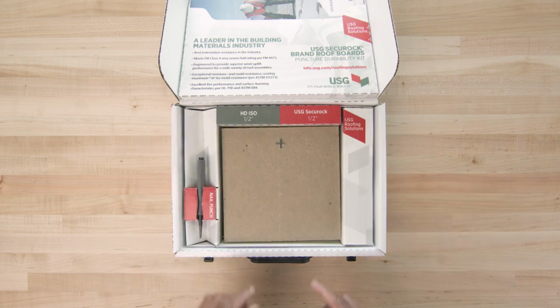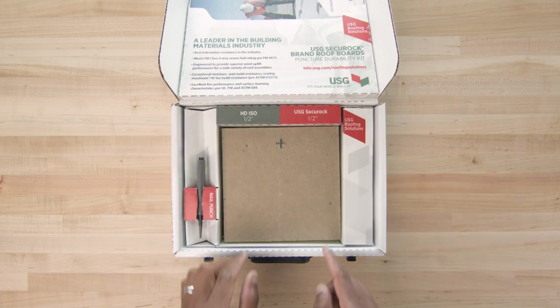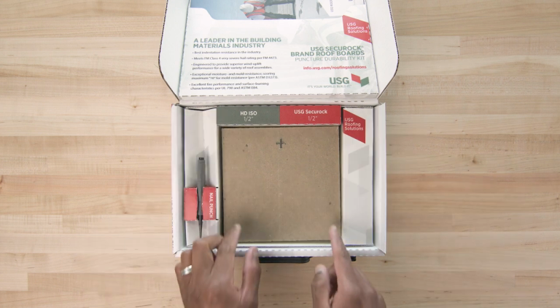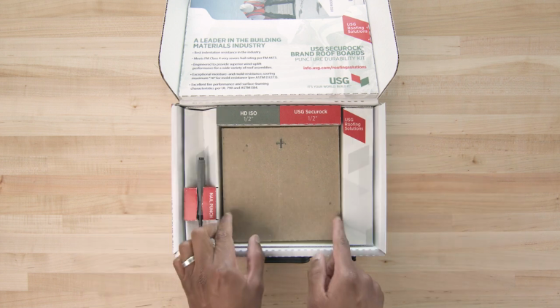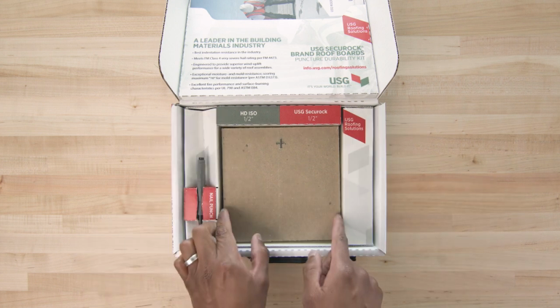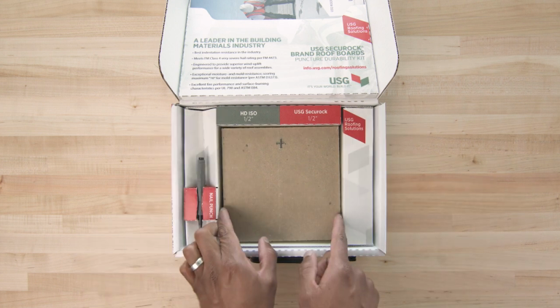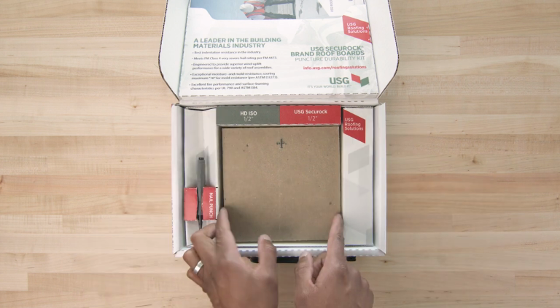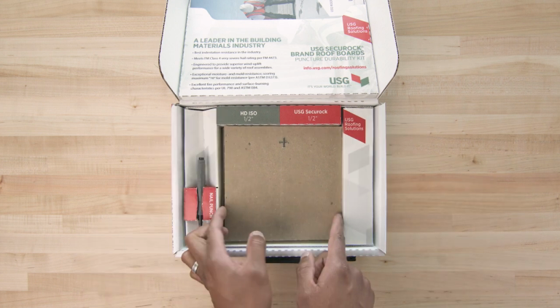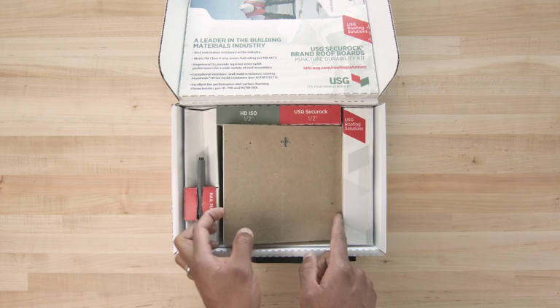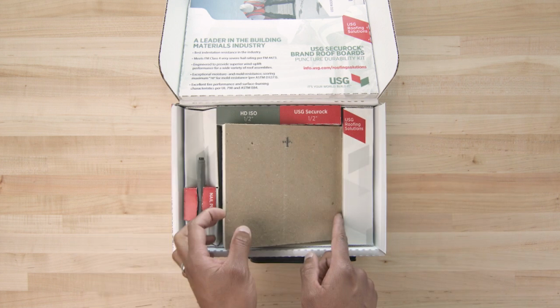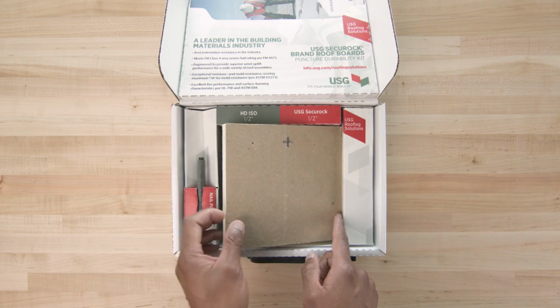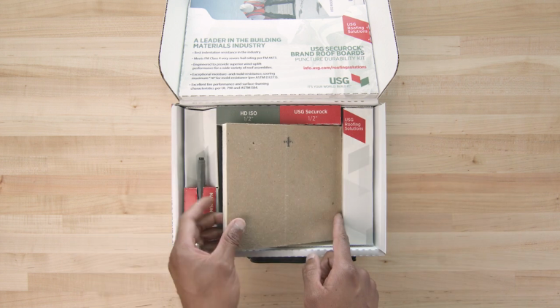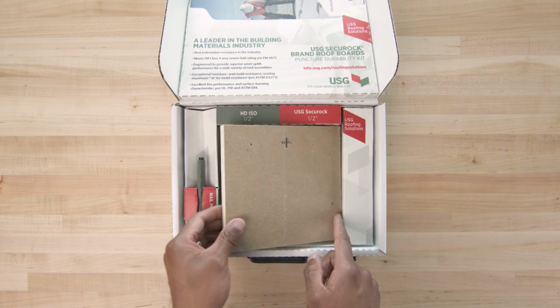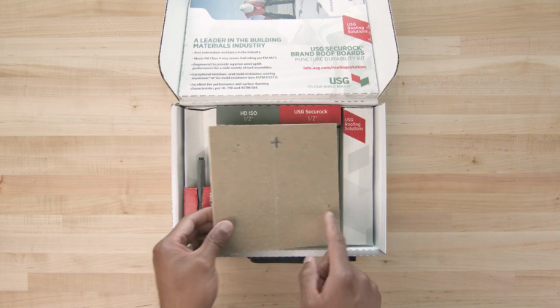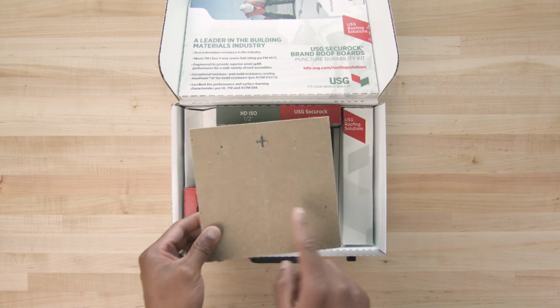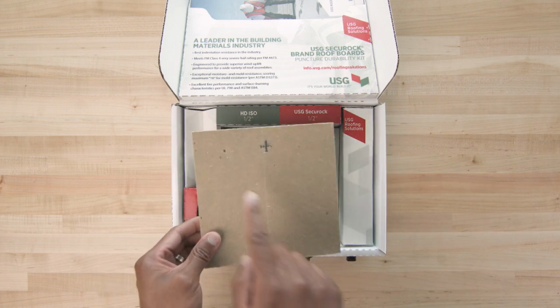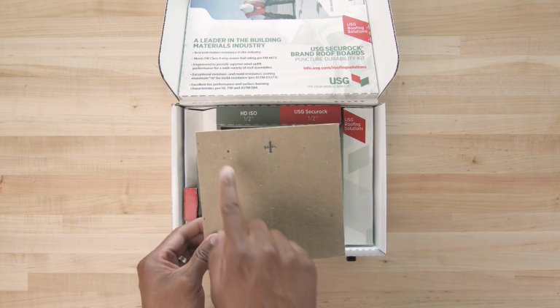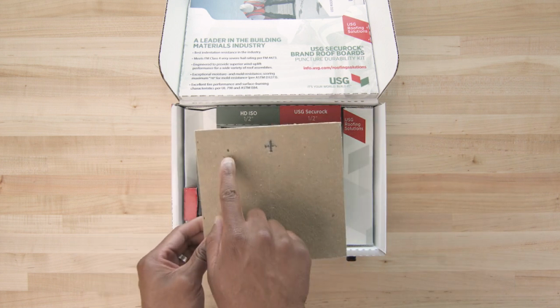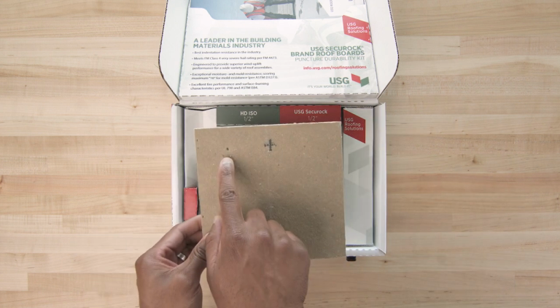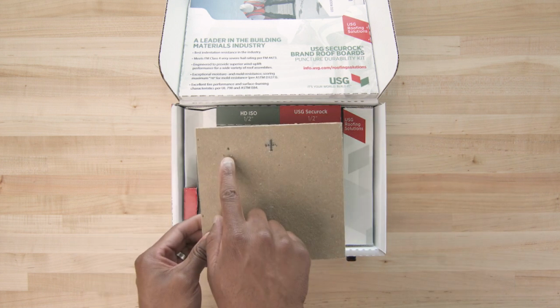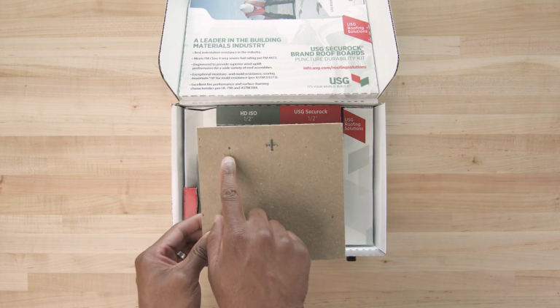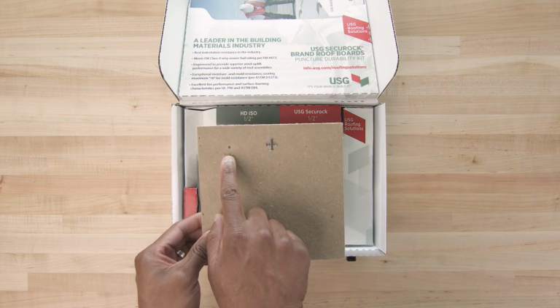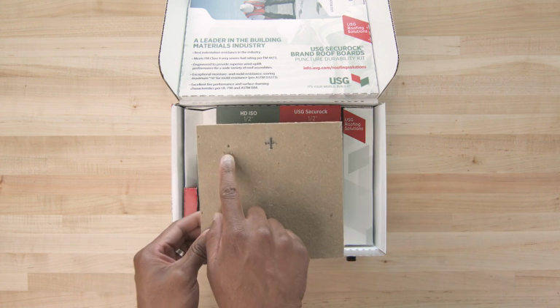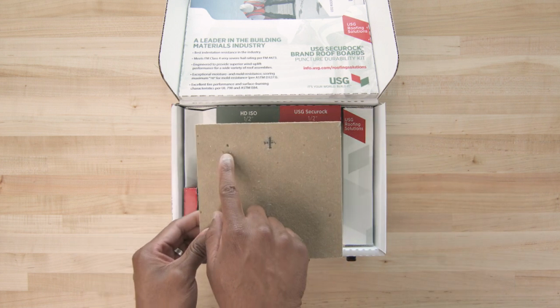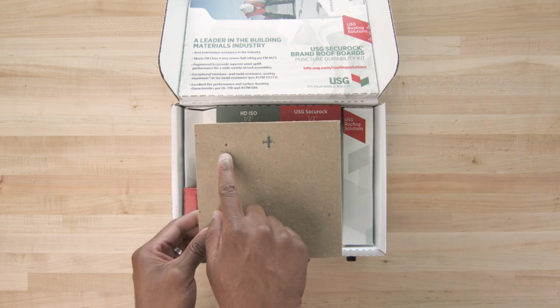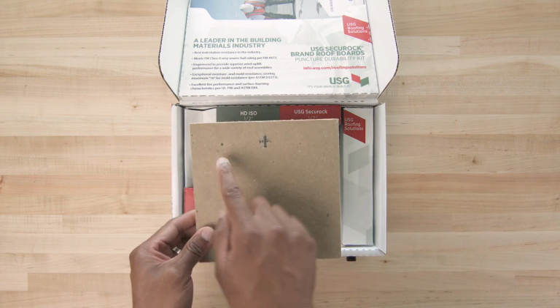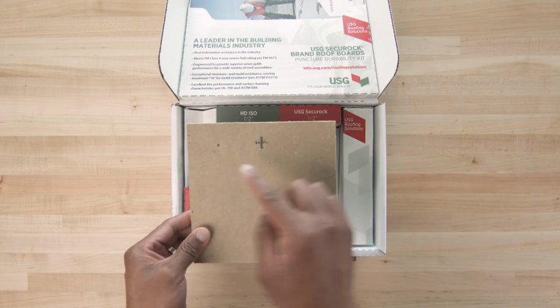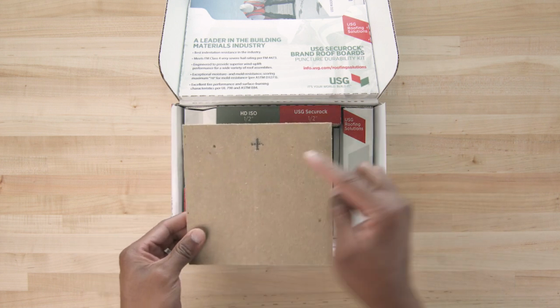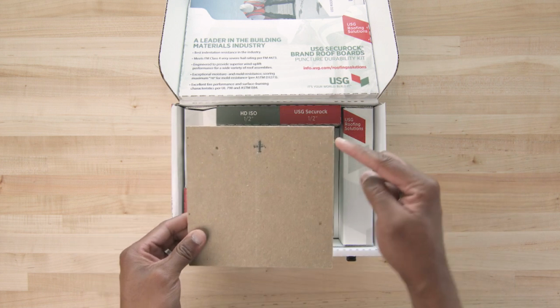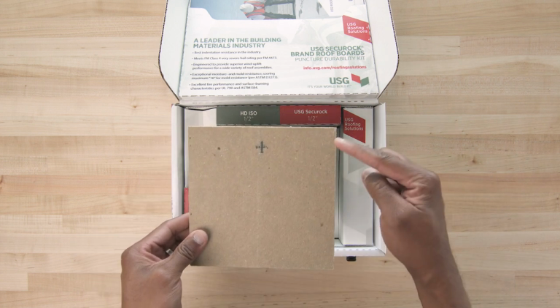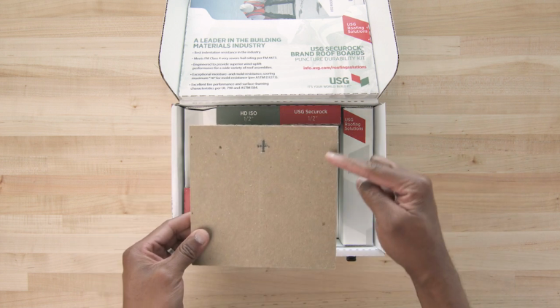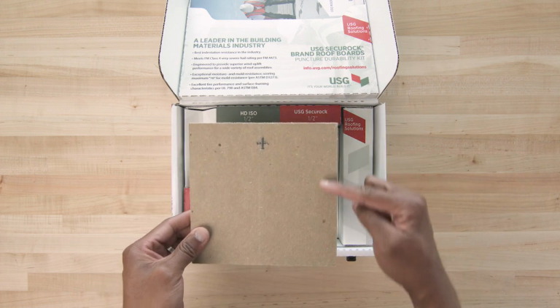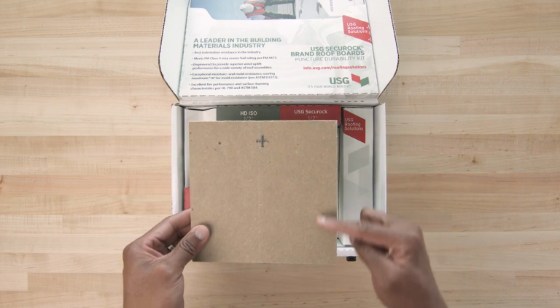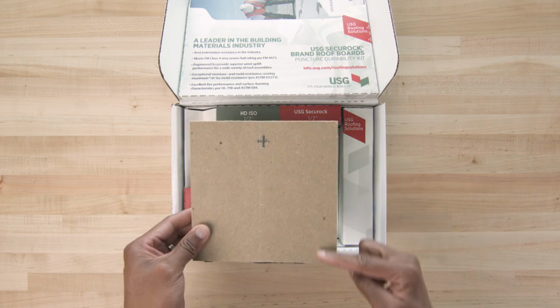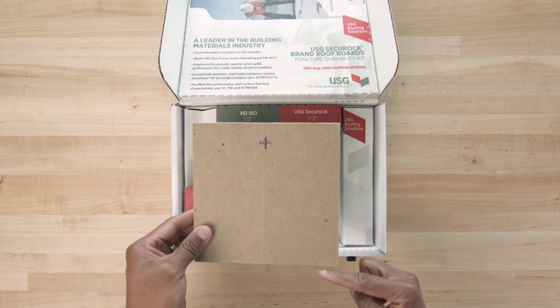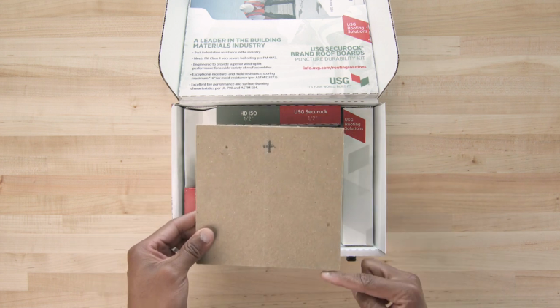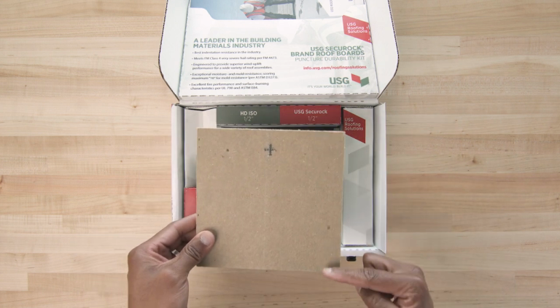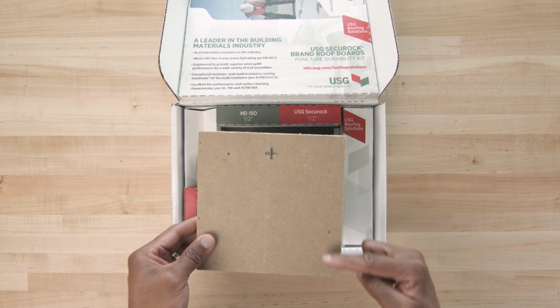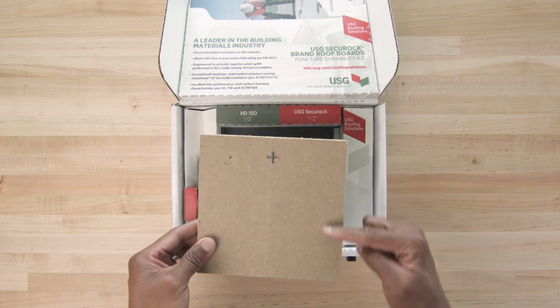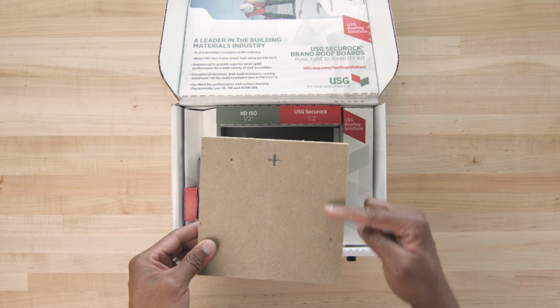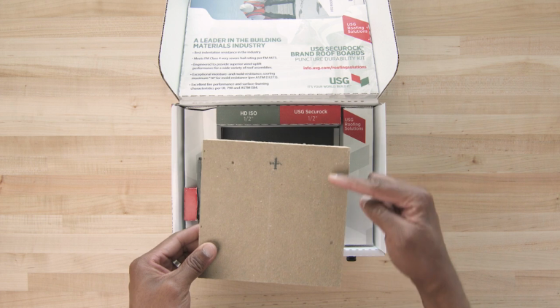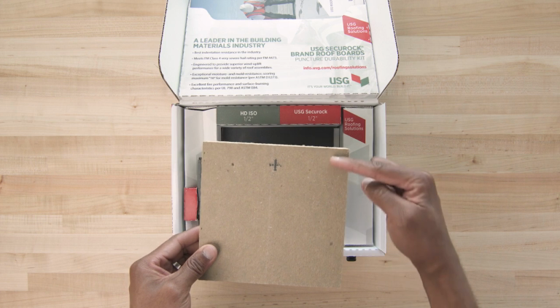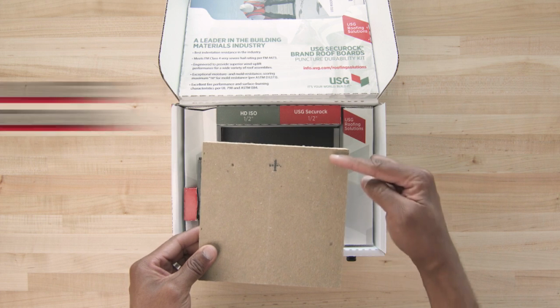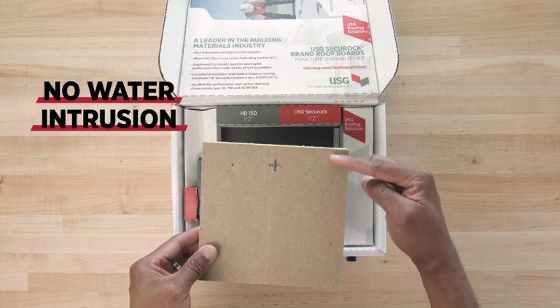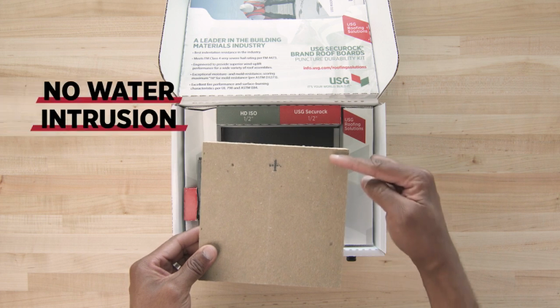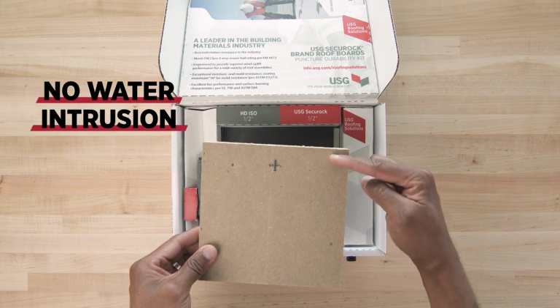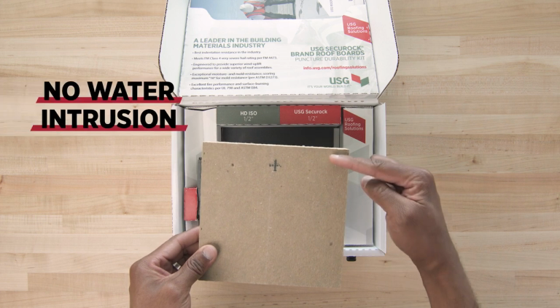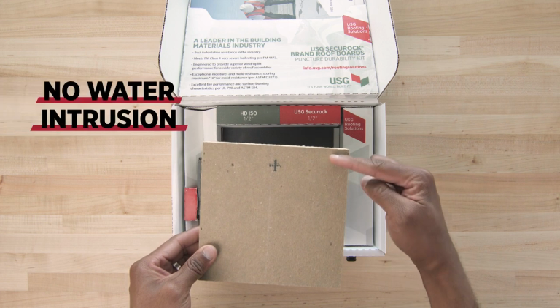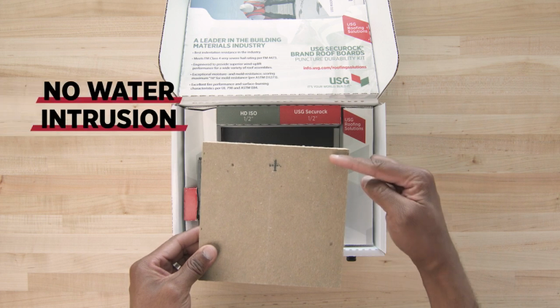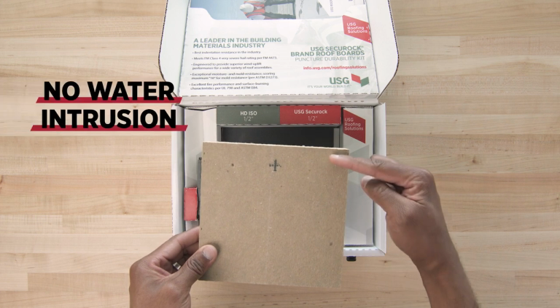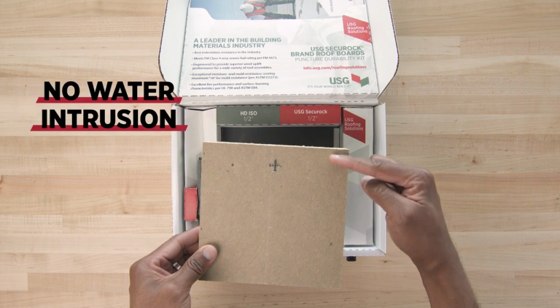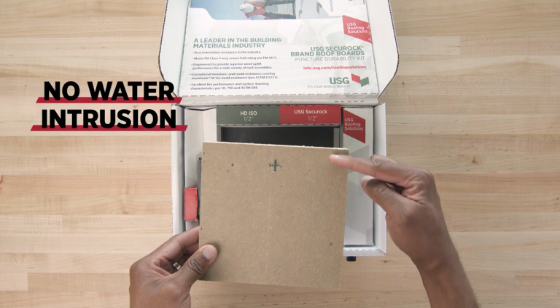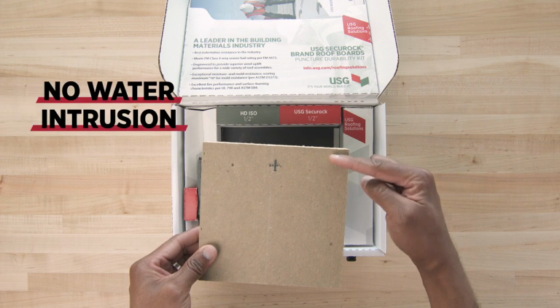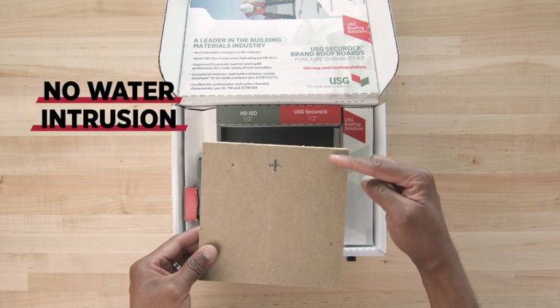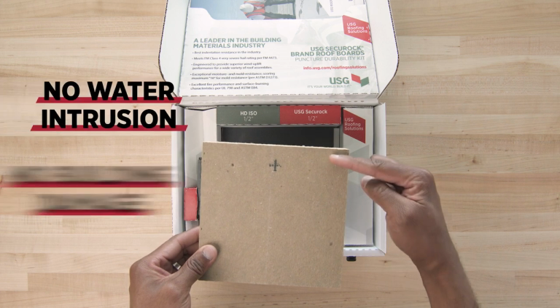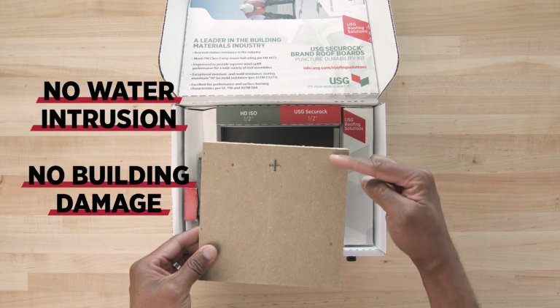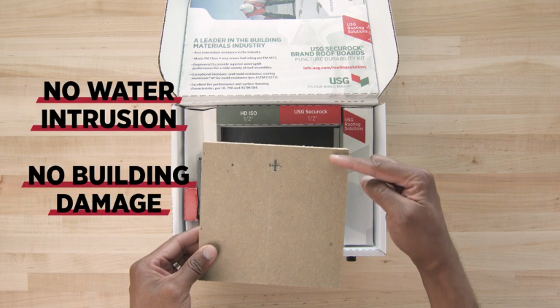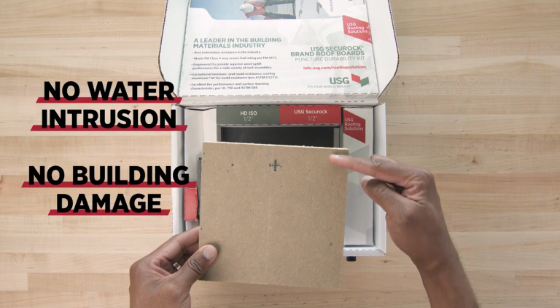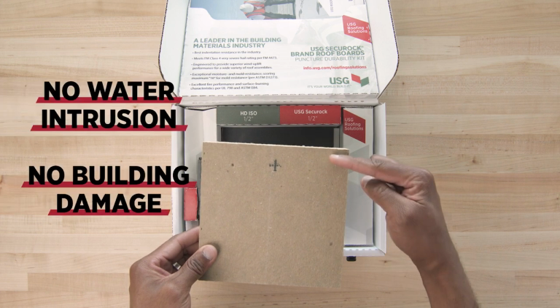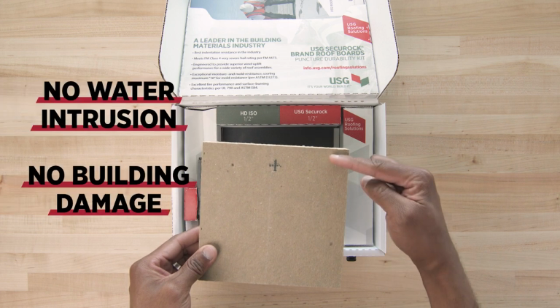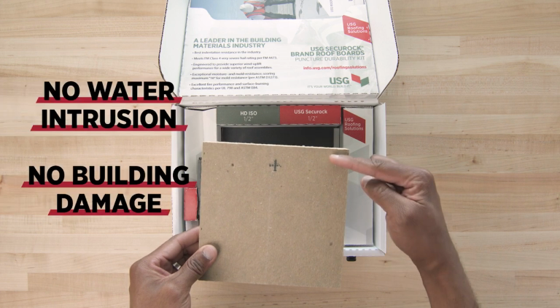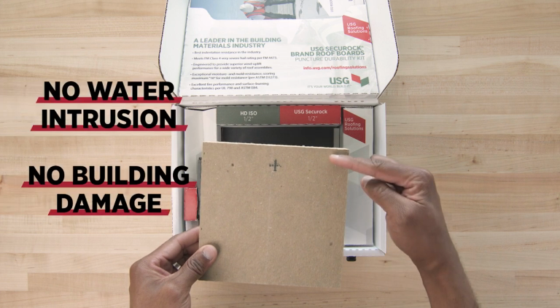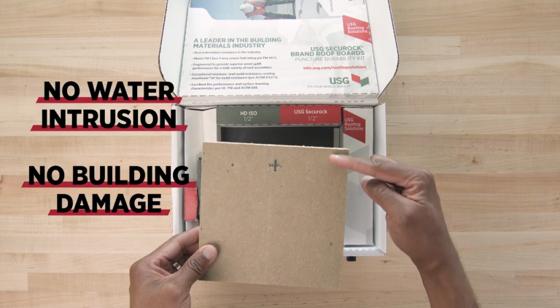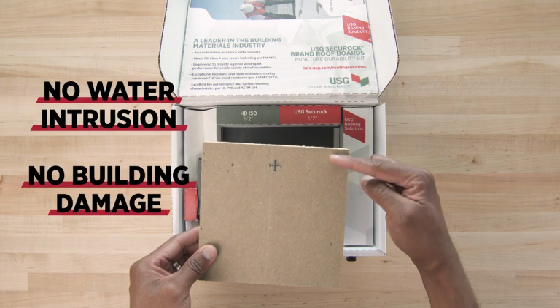The Securock cover board maintains the integrity of the roof system. That means no water intrusion and no damage to the building.